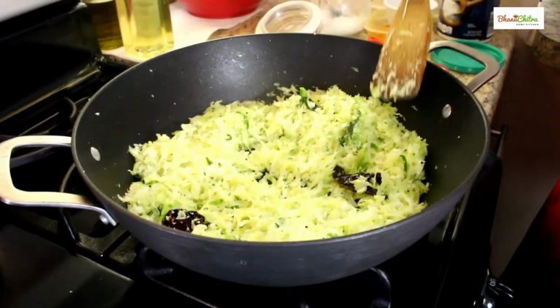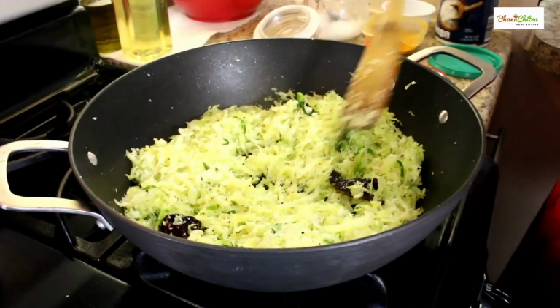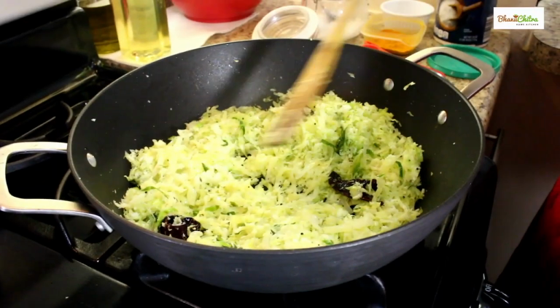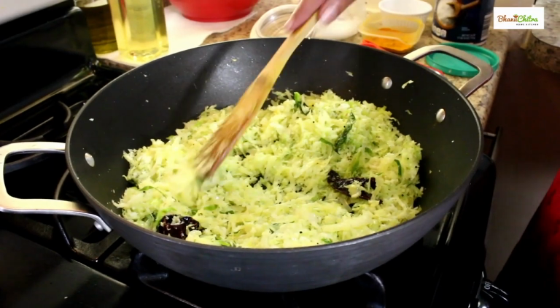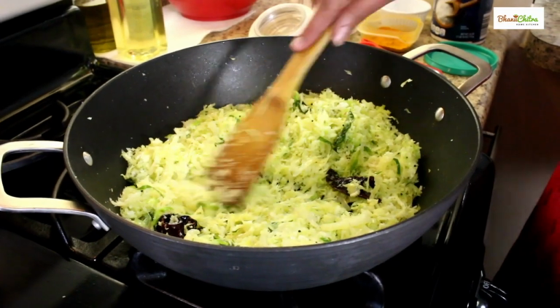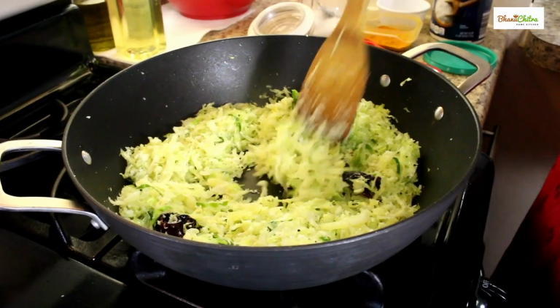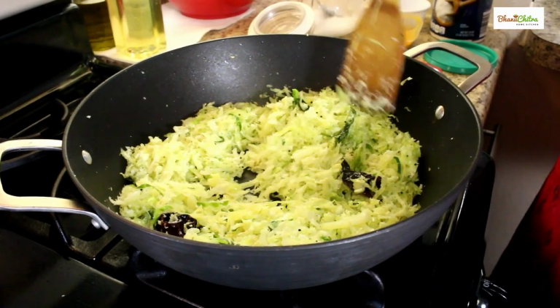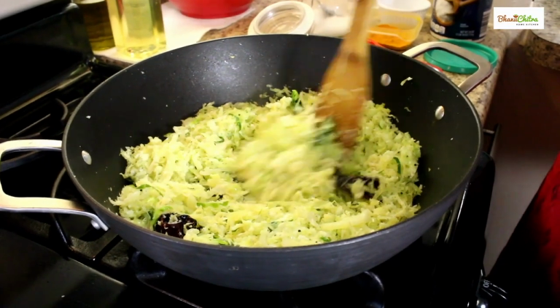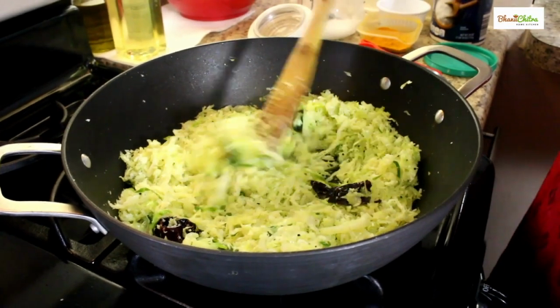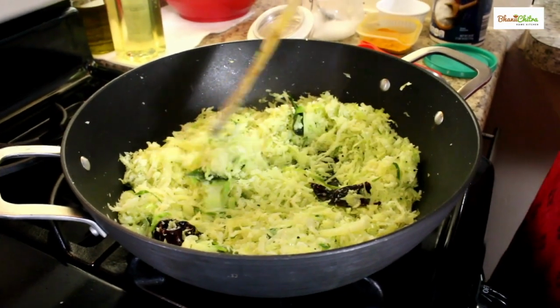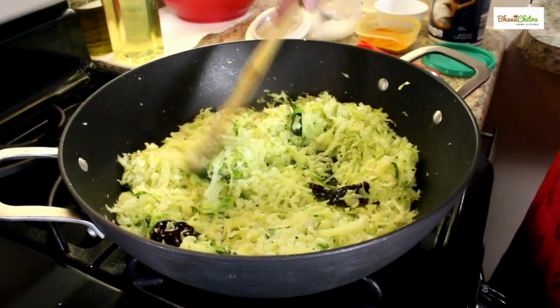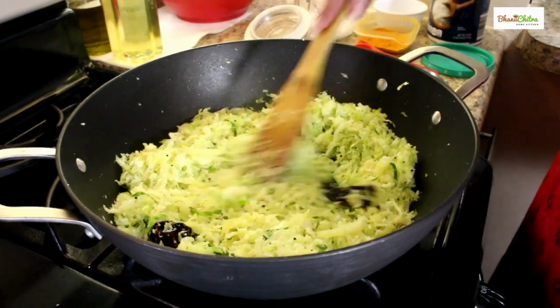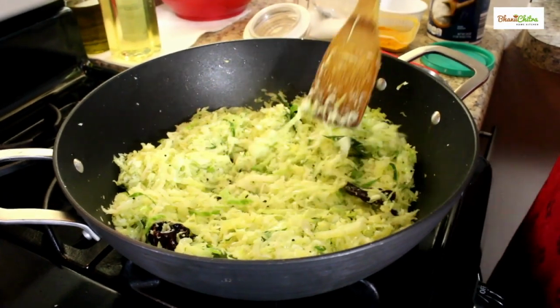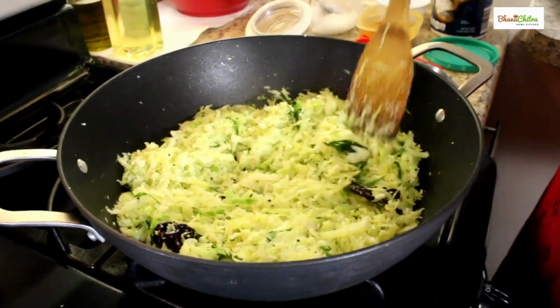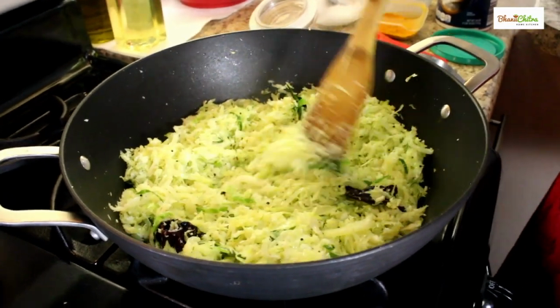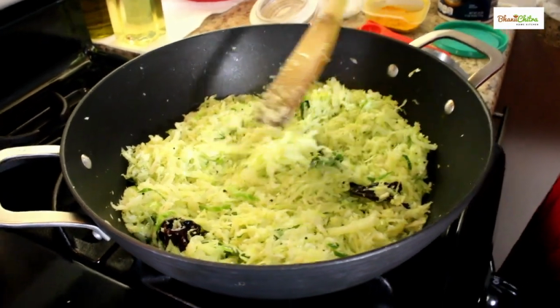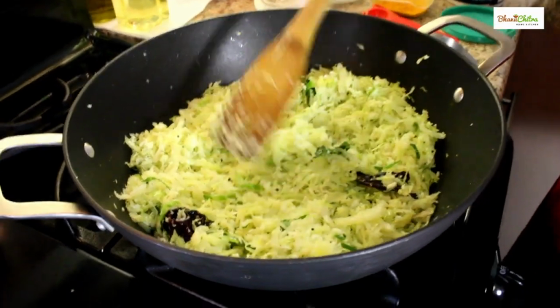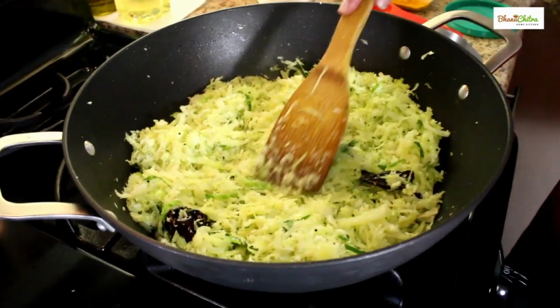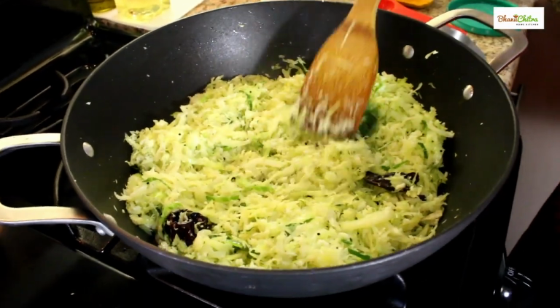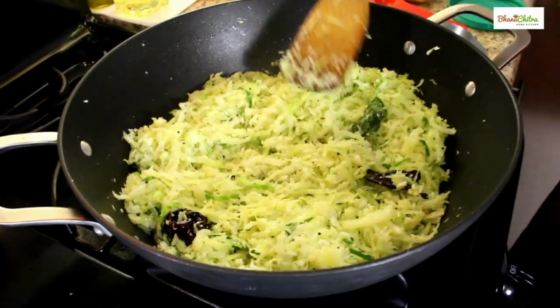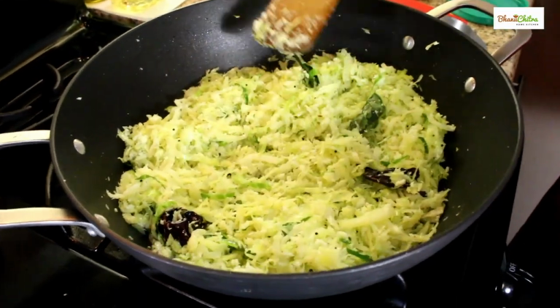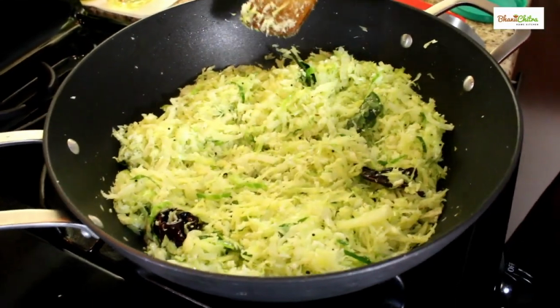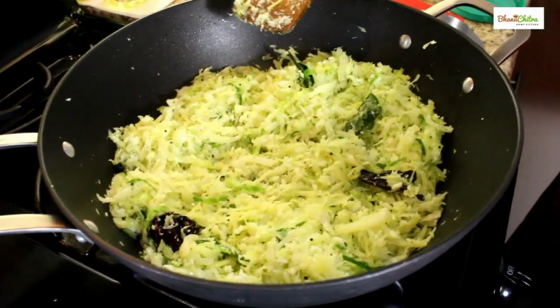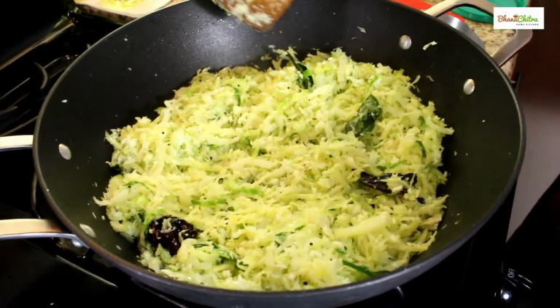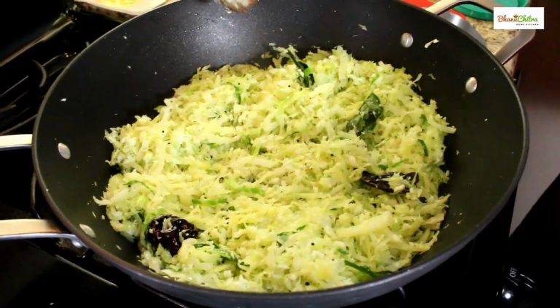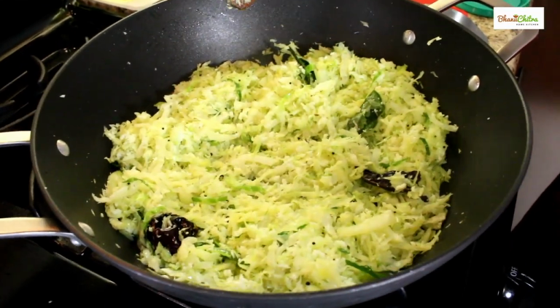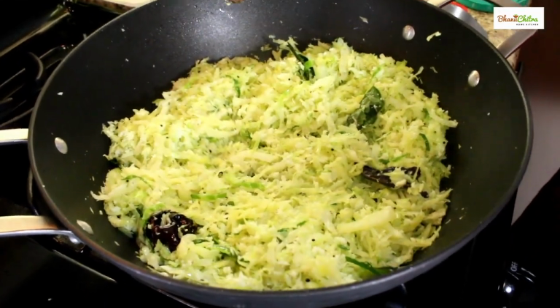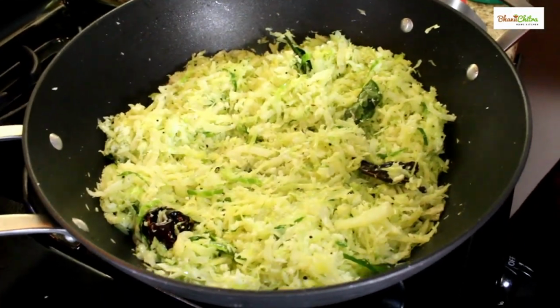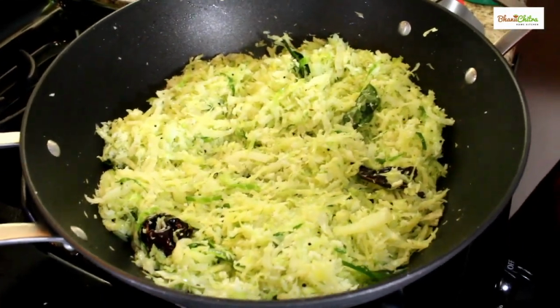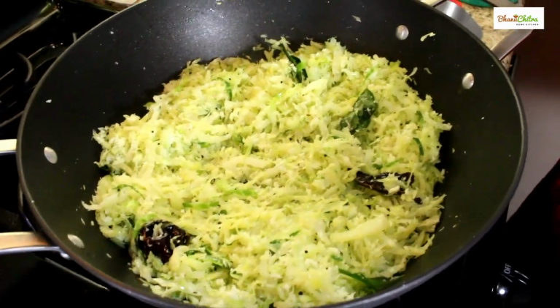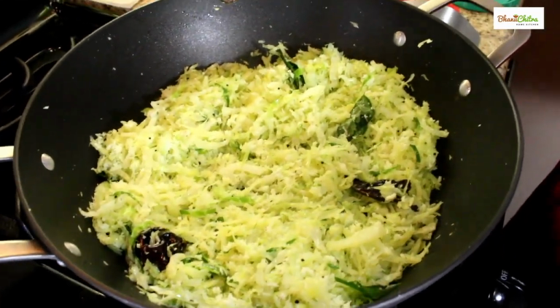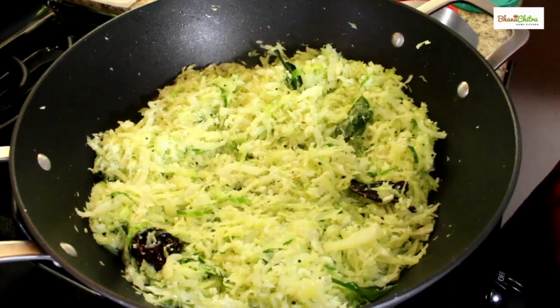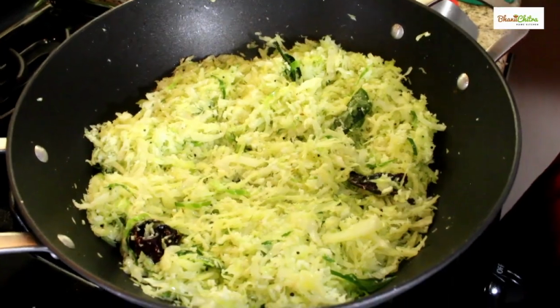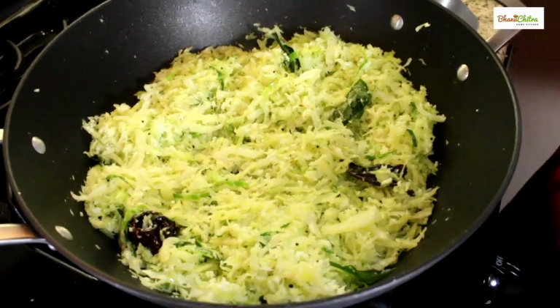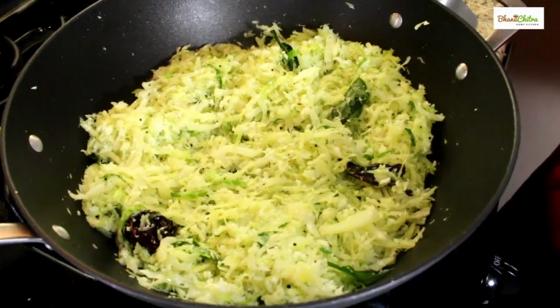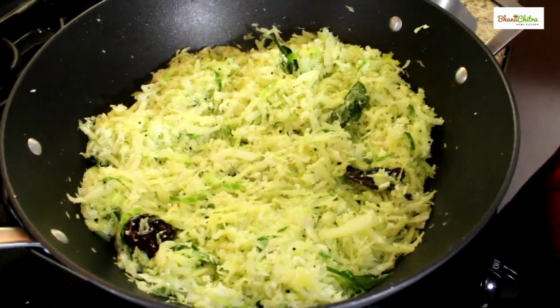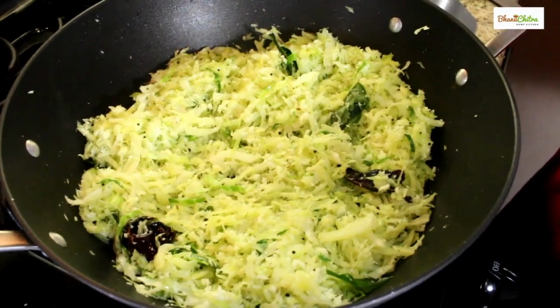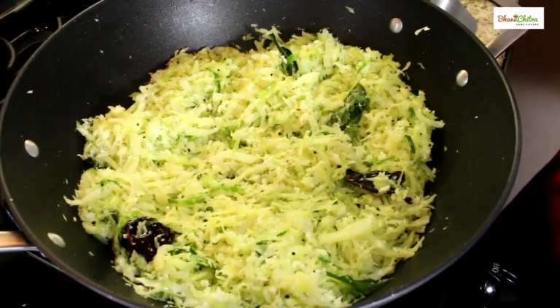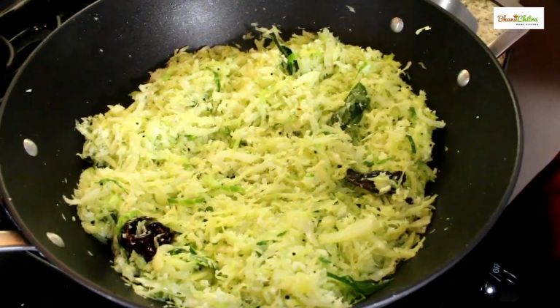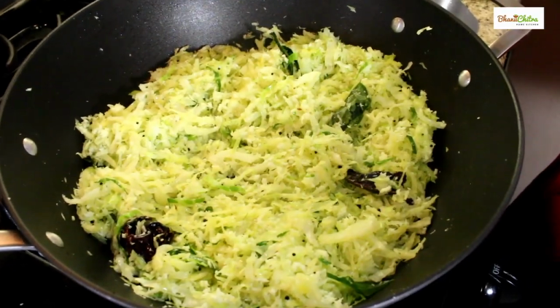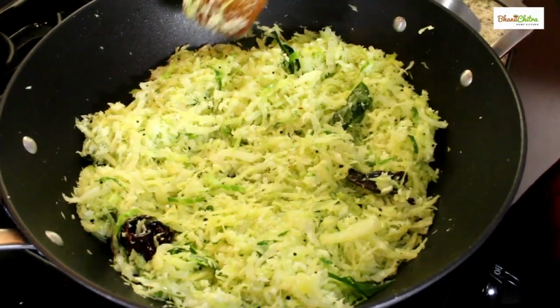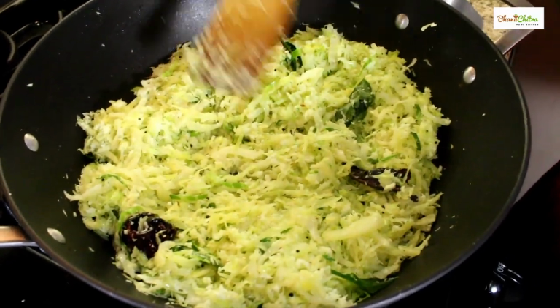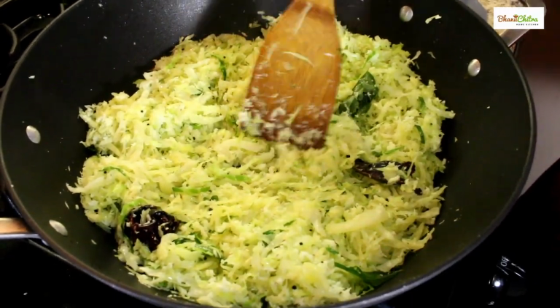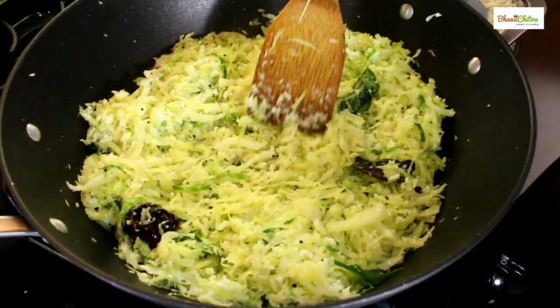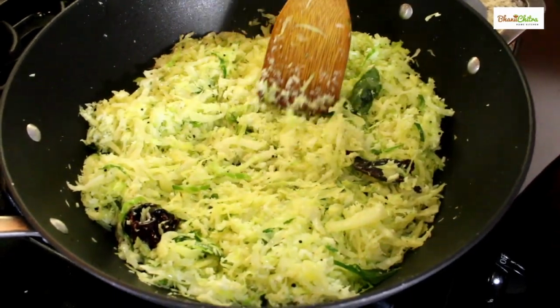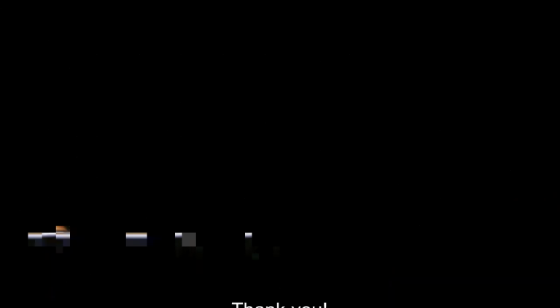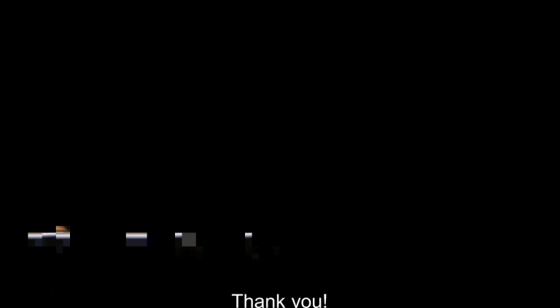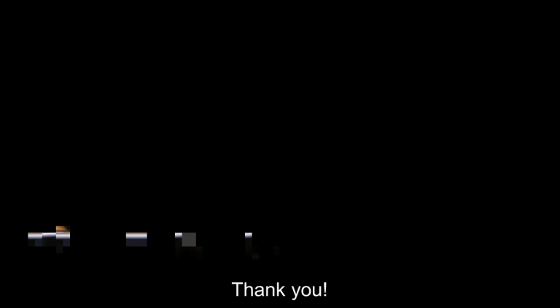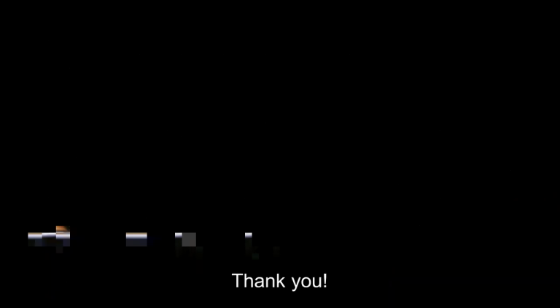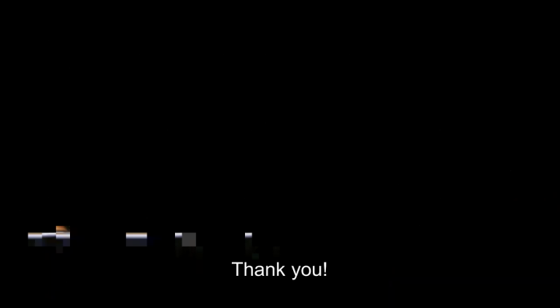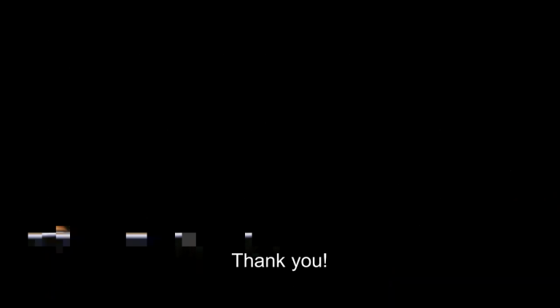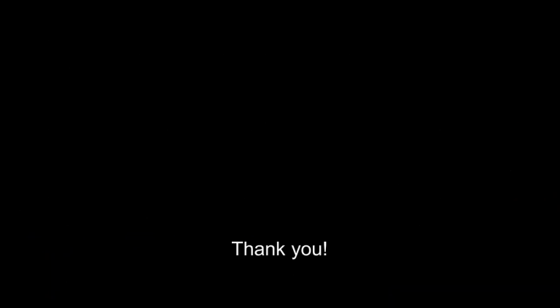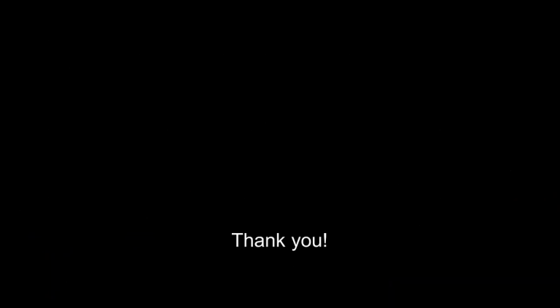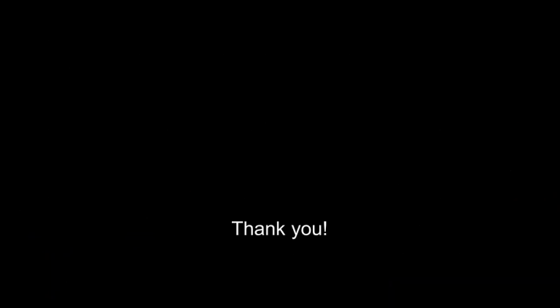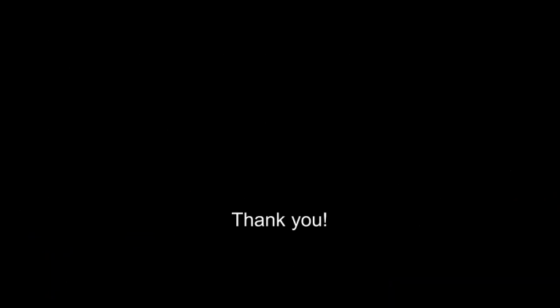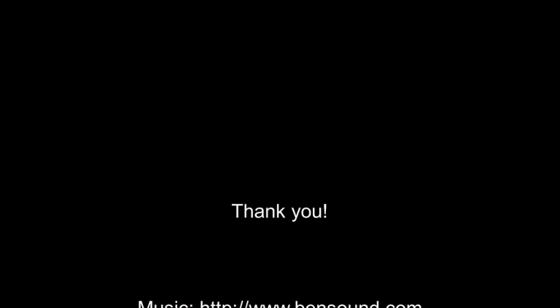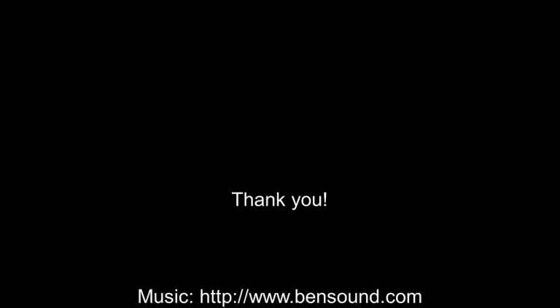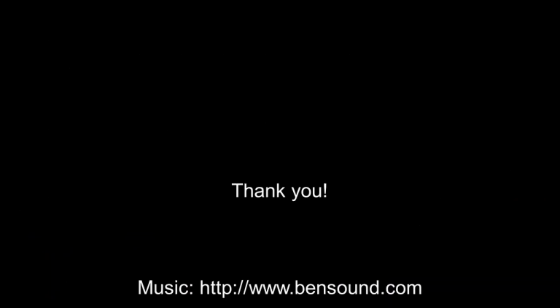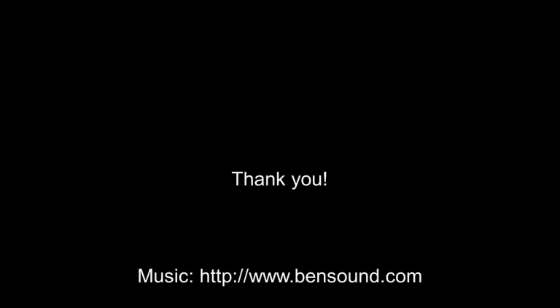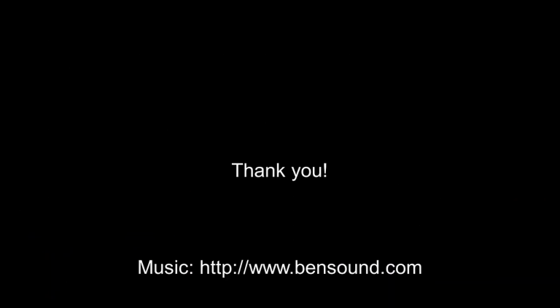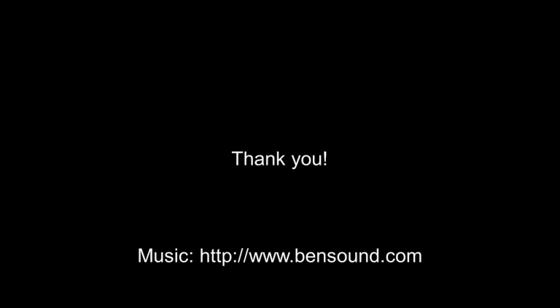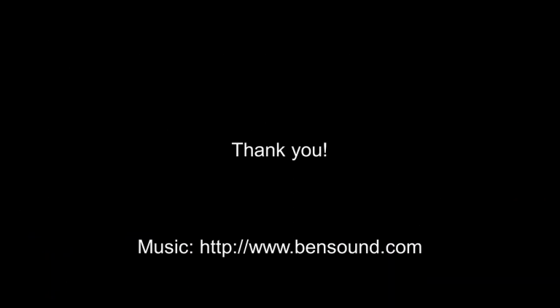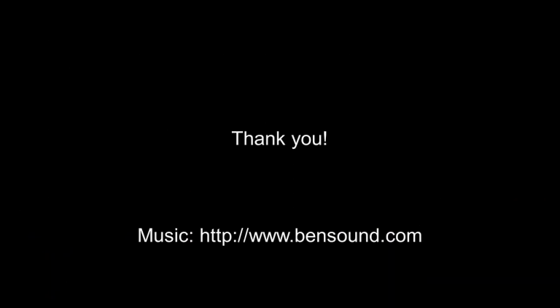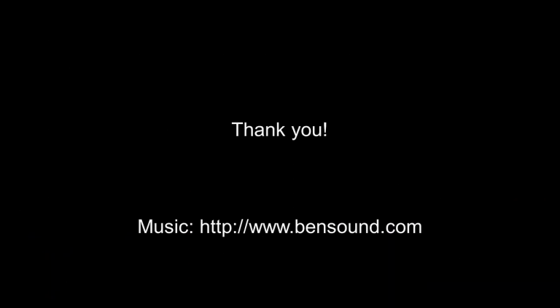Cabbage thoran is done. It's ready to serve. Cabbage thoran is cooked!